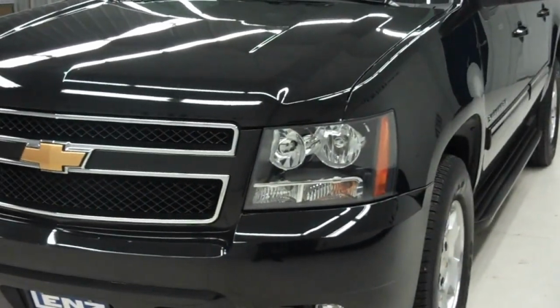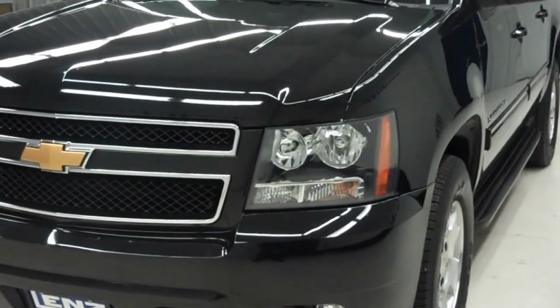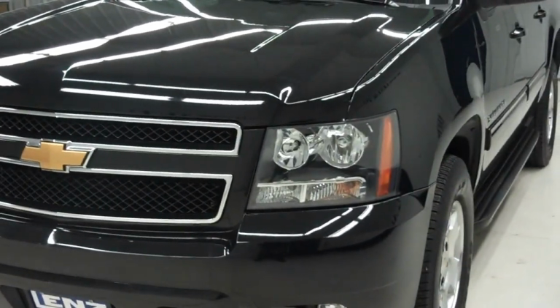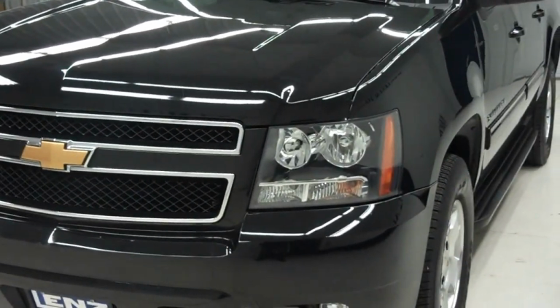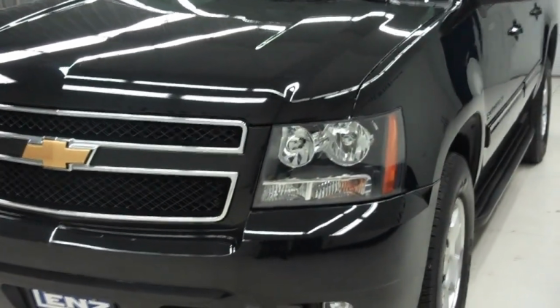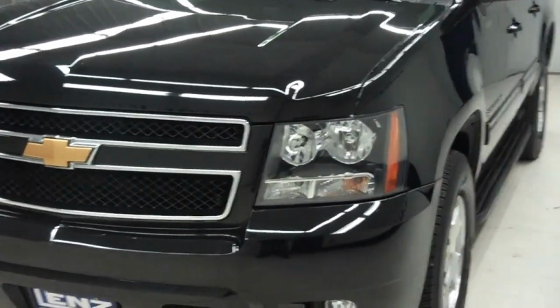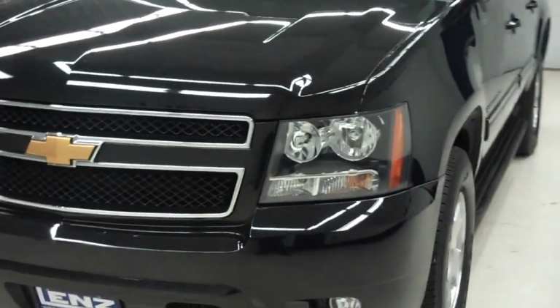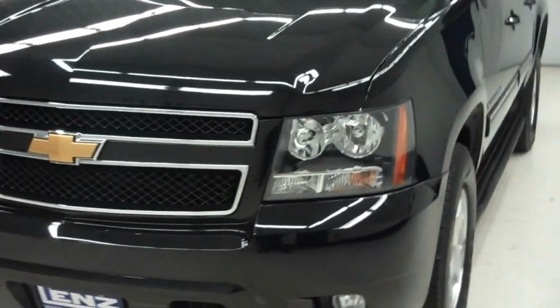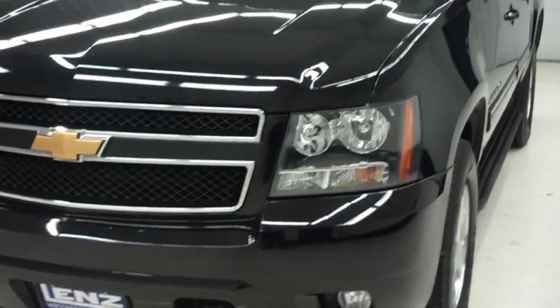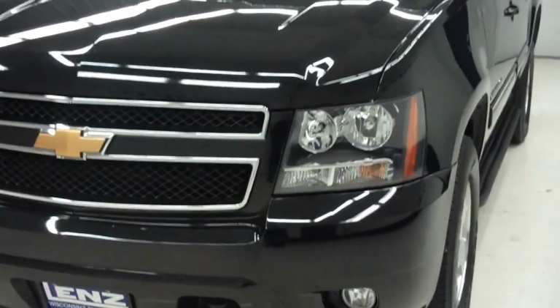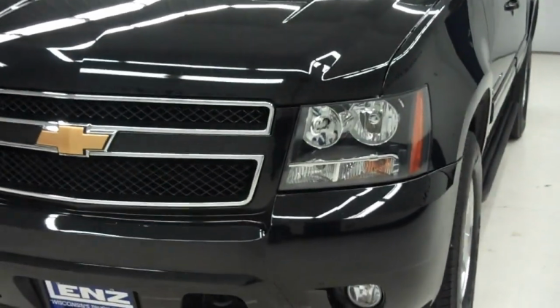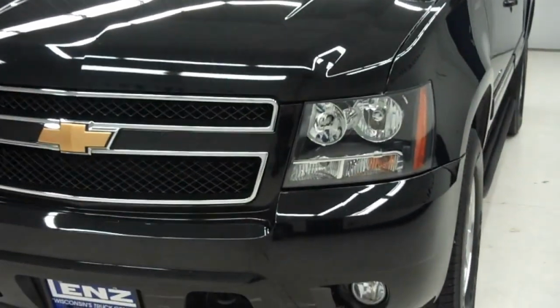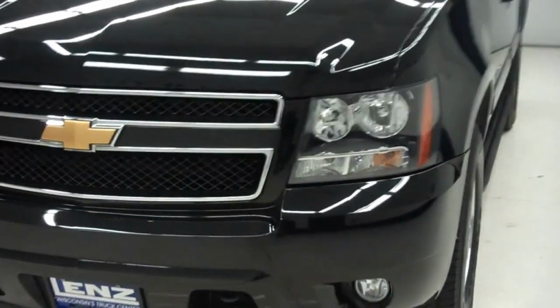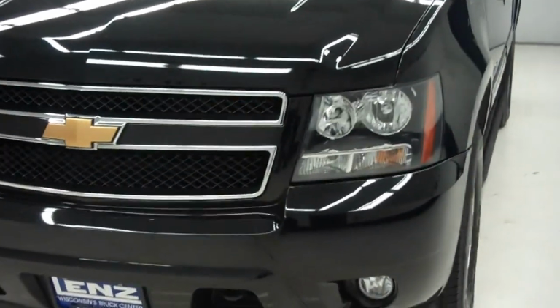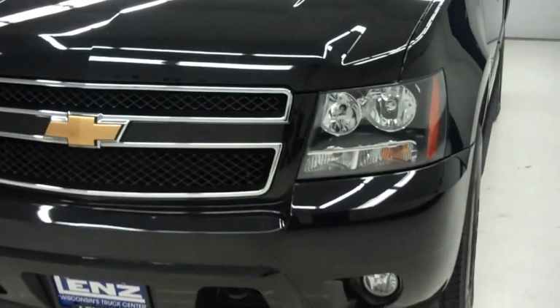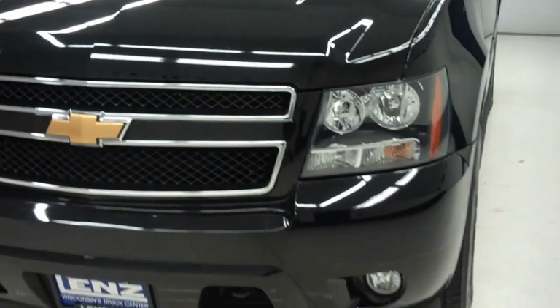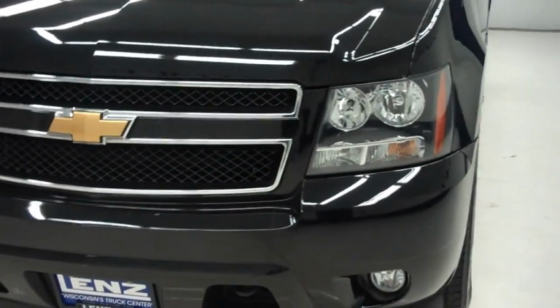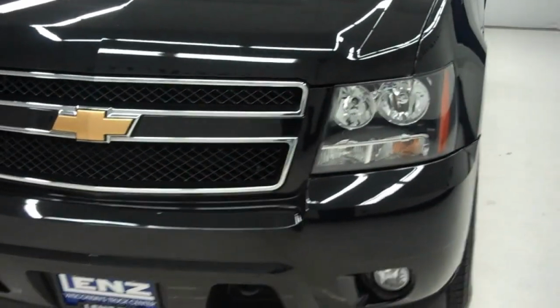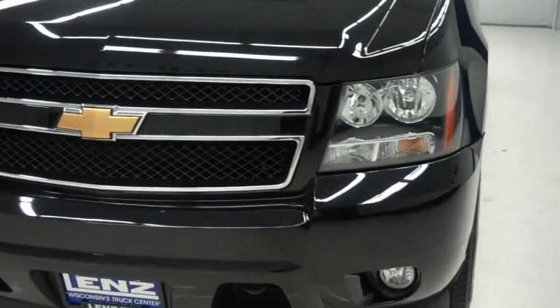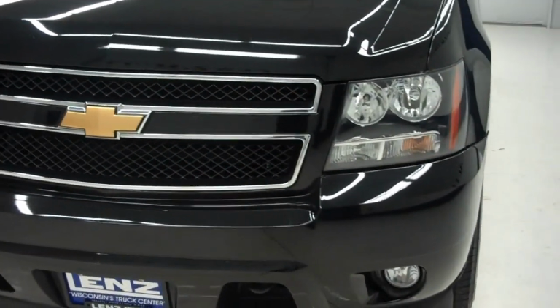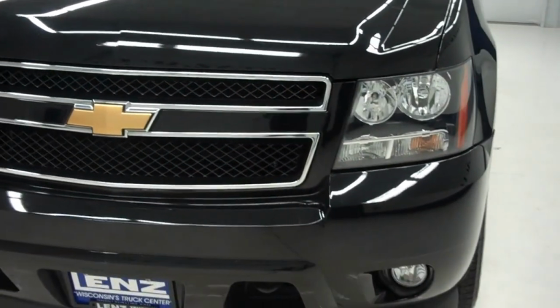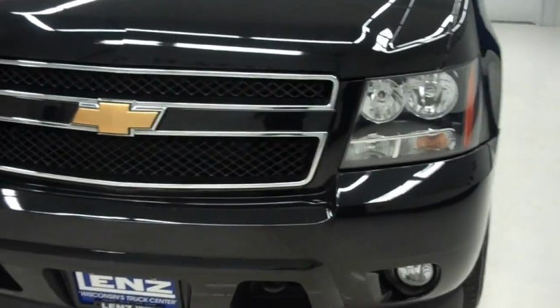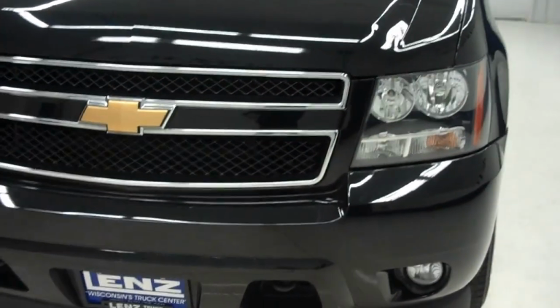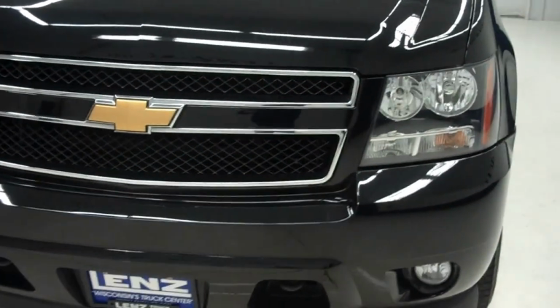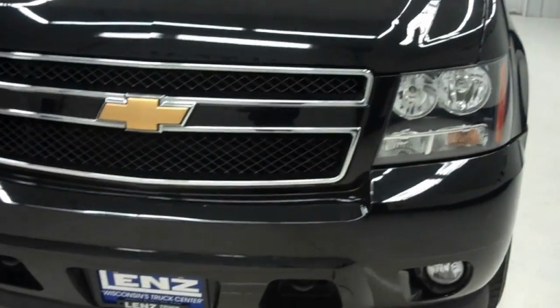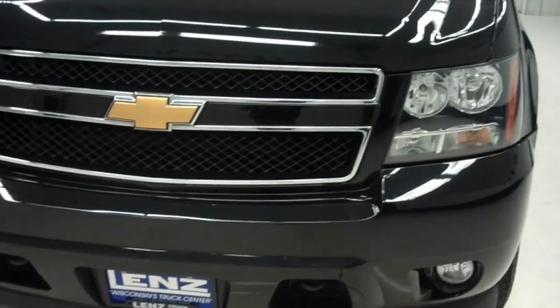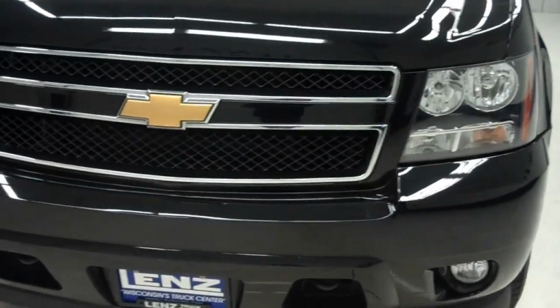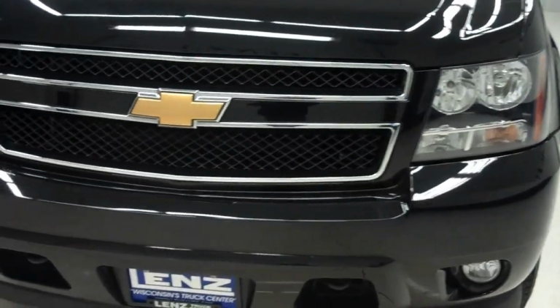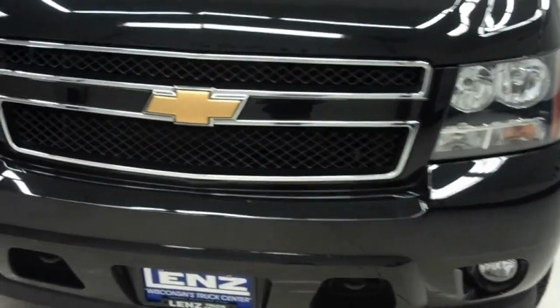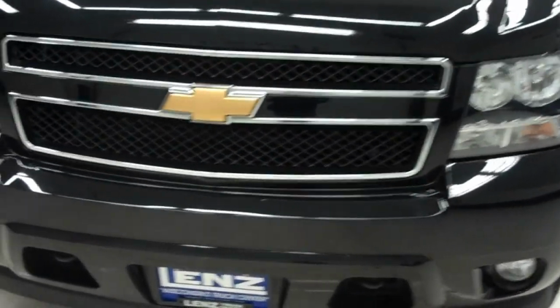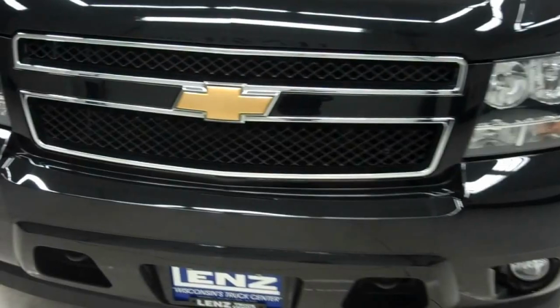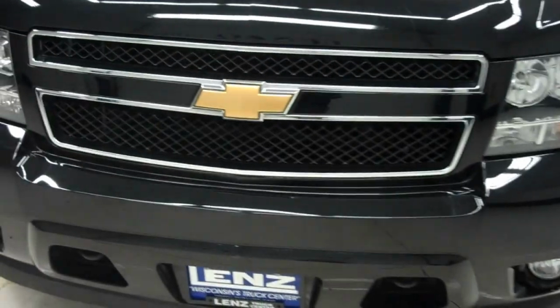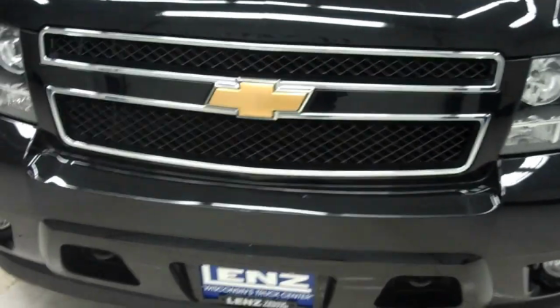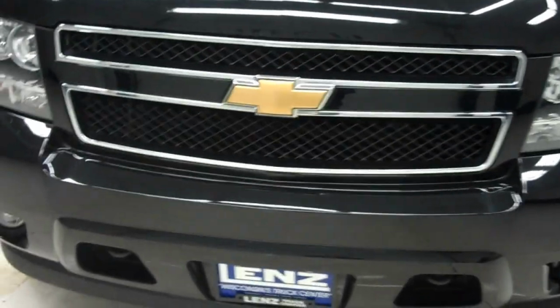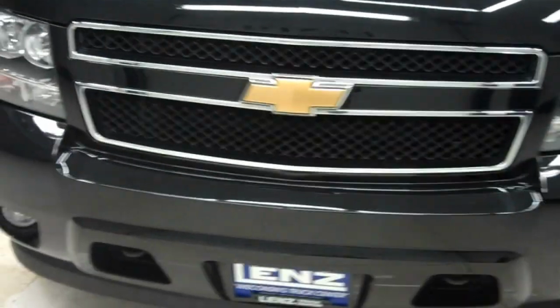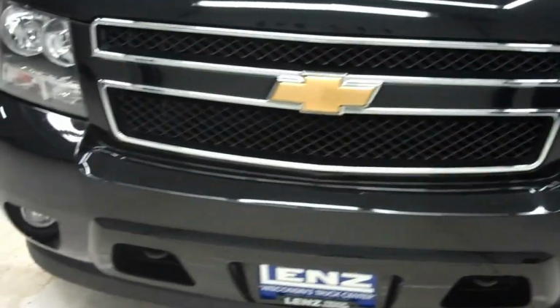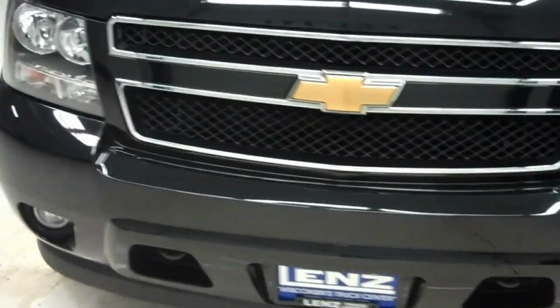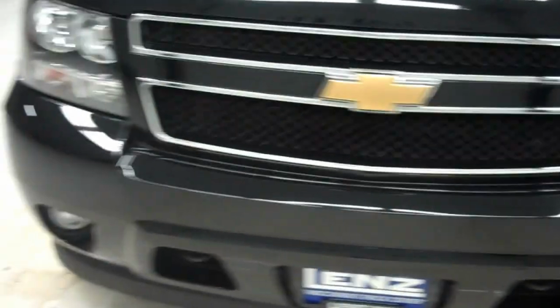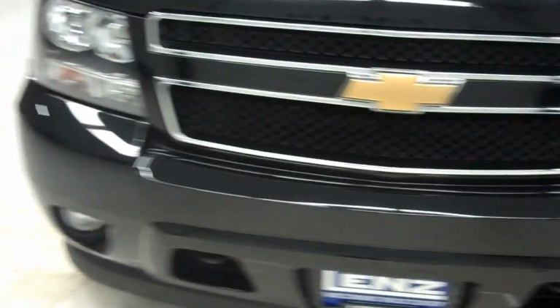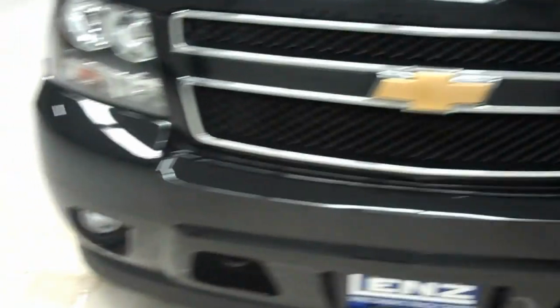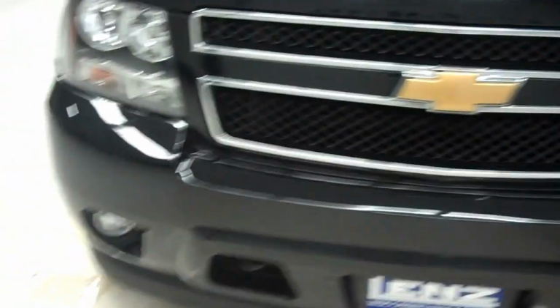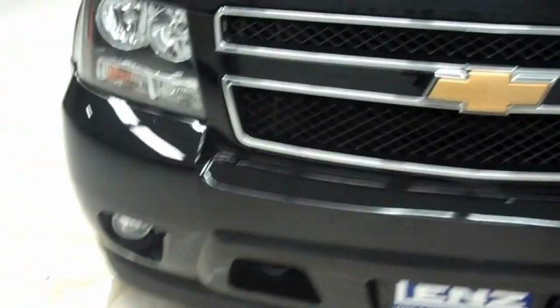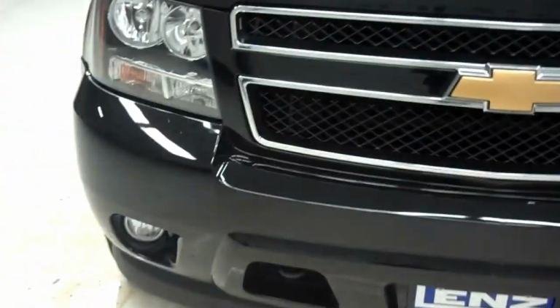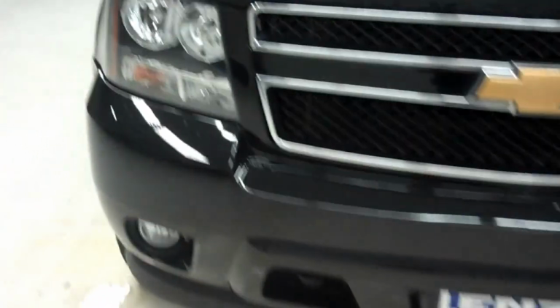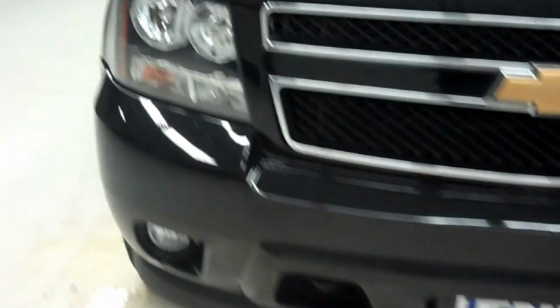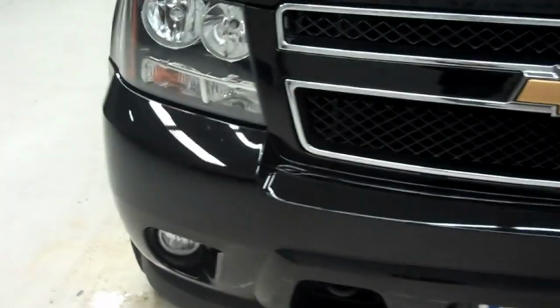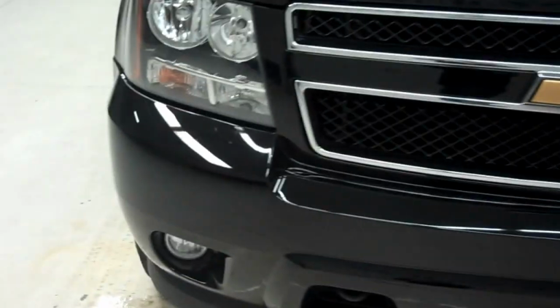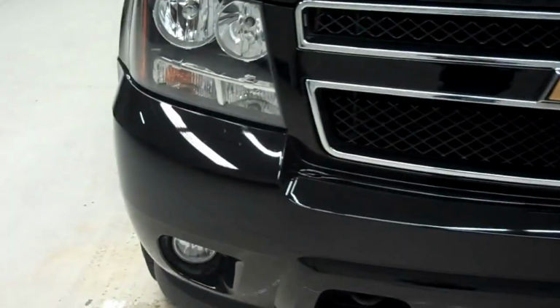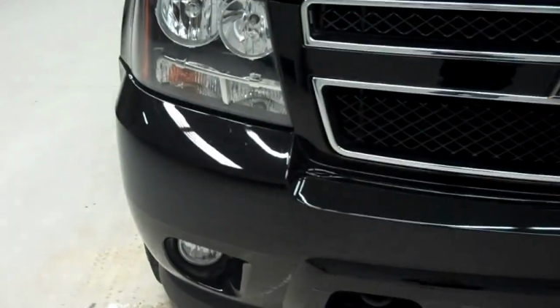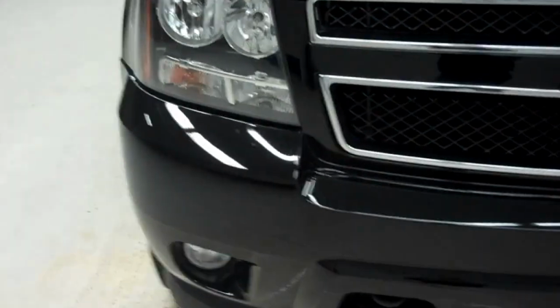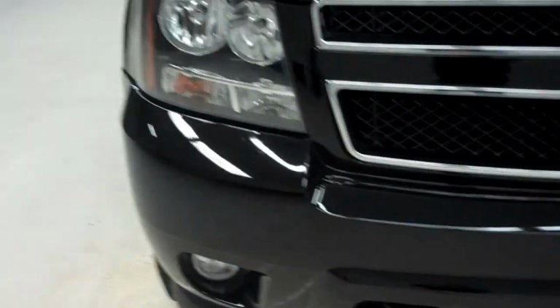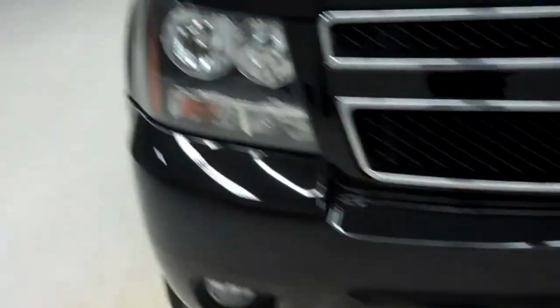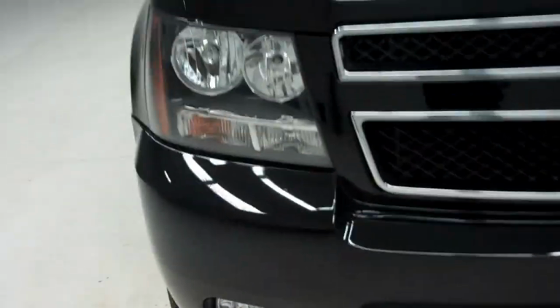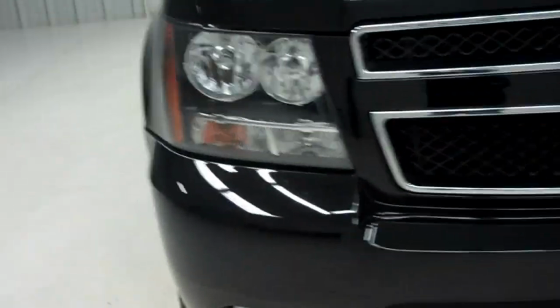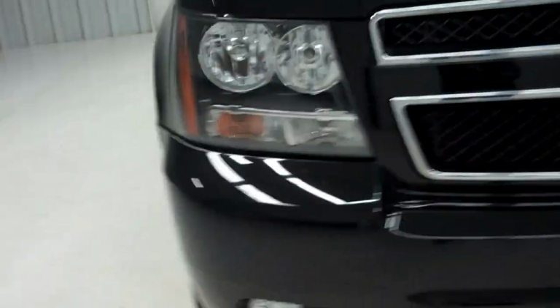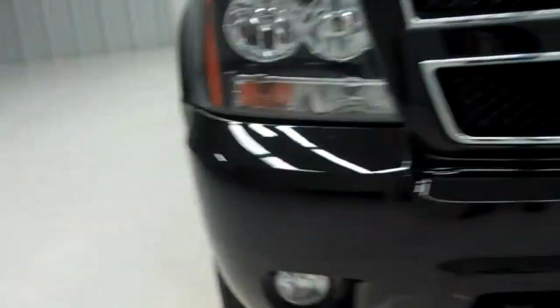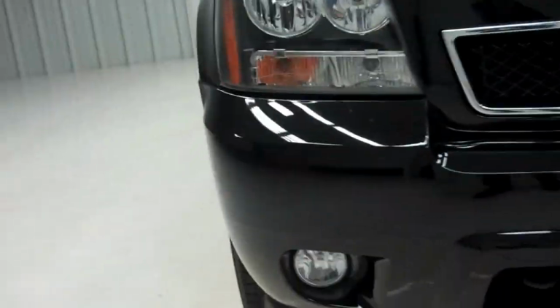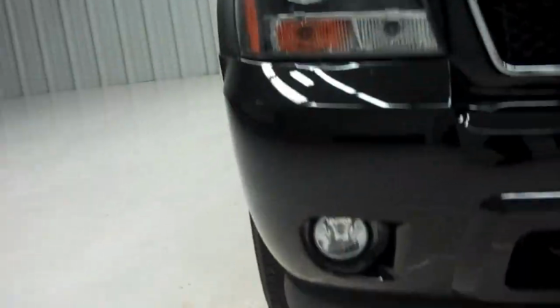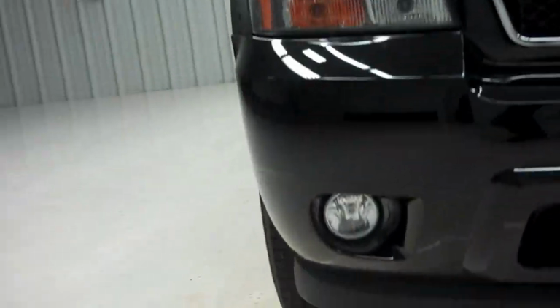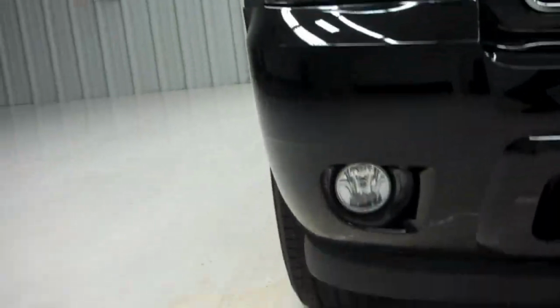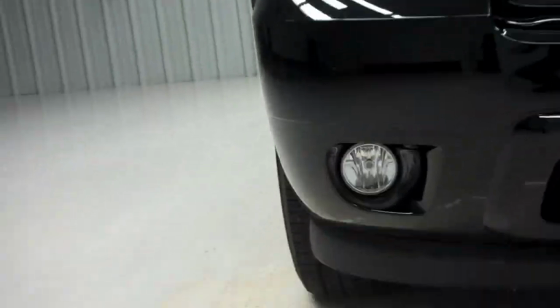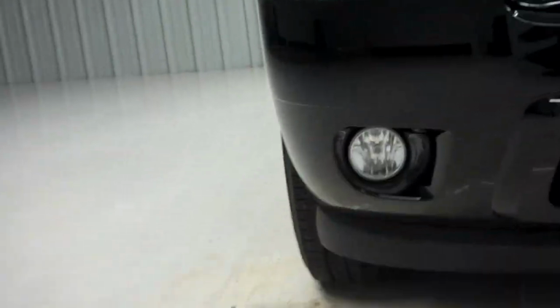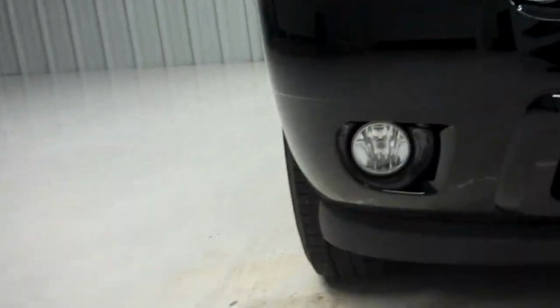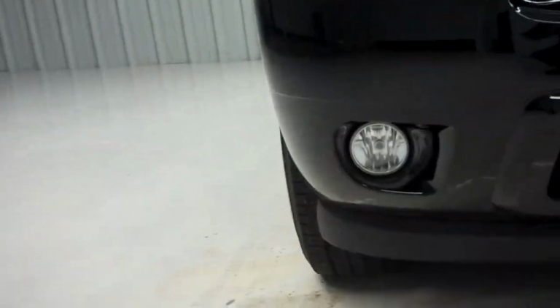As you can see, the front of the vehicle is very clean with a very nice chrome-accented front grille, as well as factory headlights and factory fog lights.